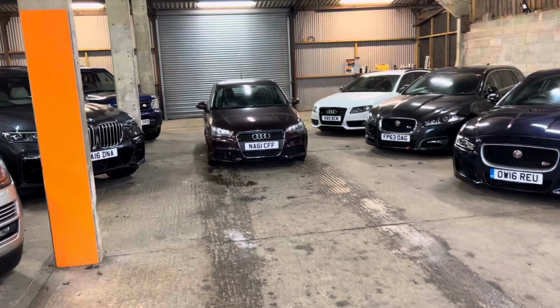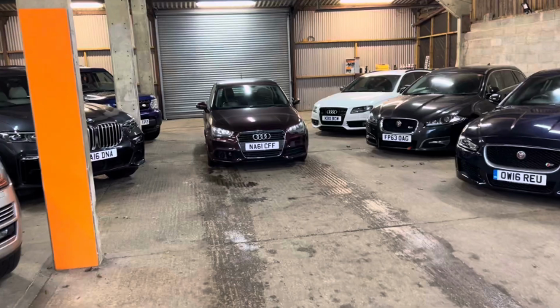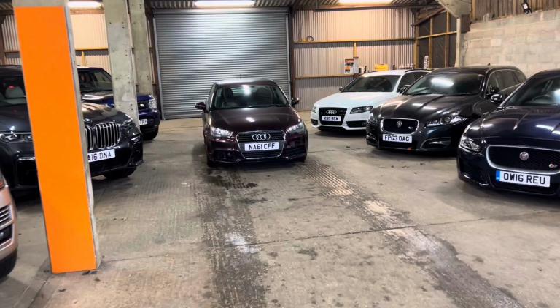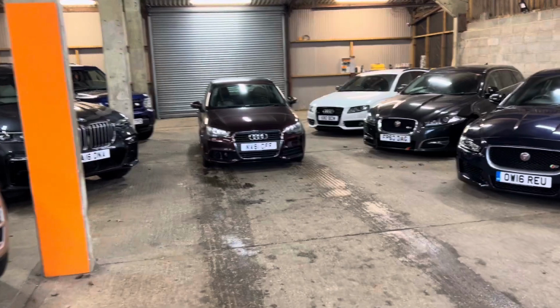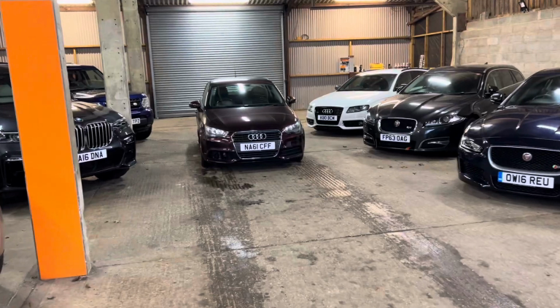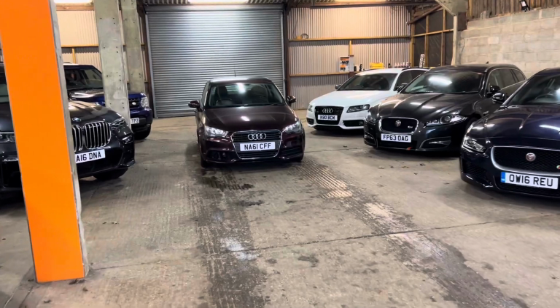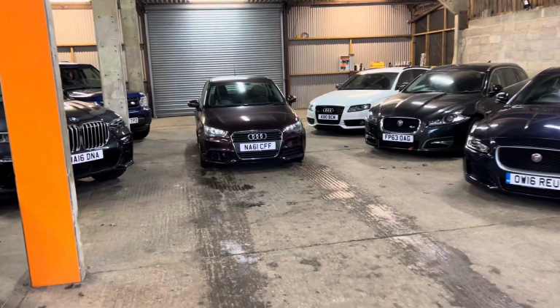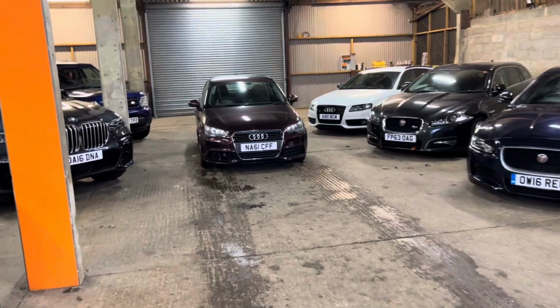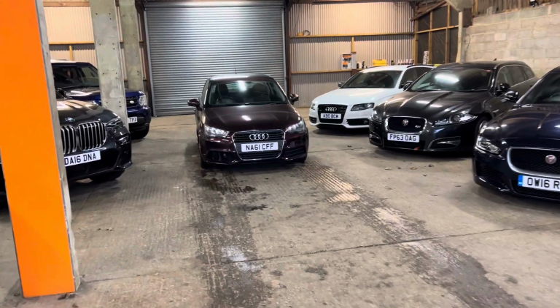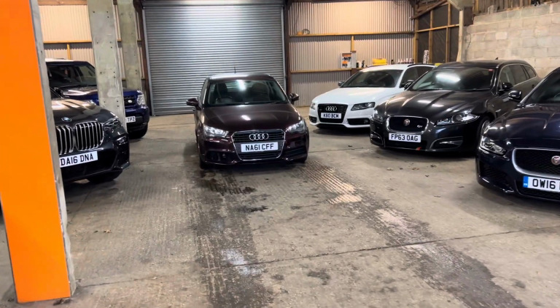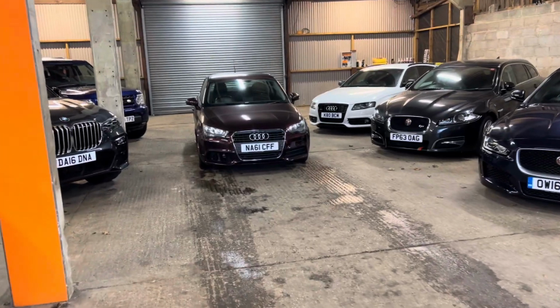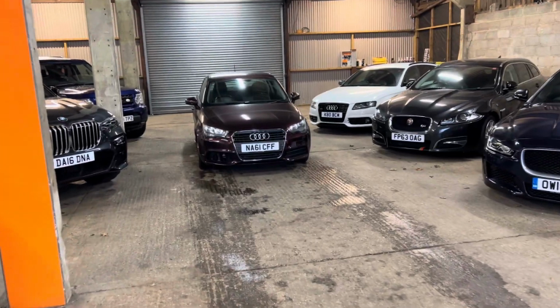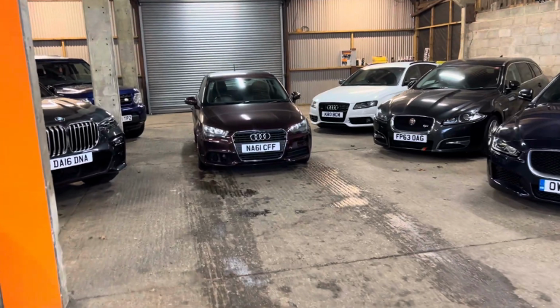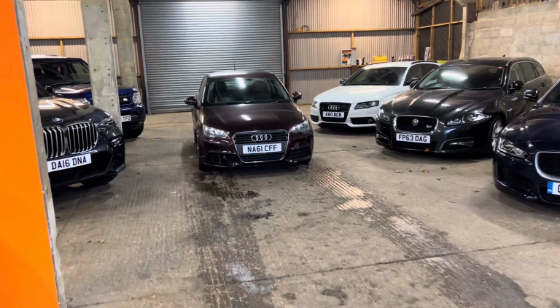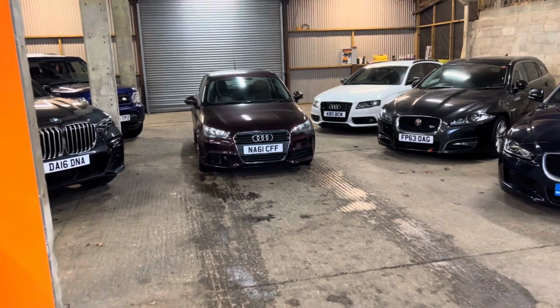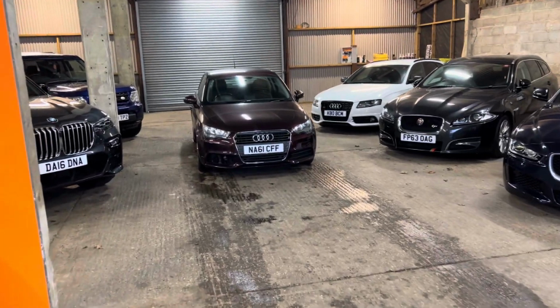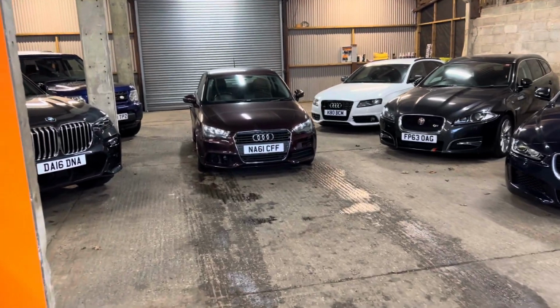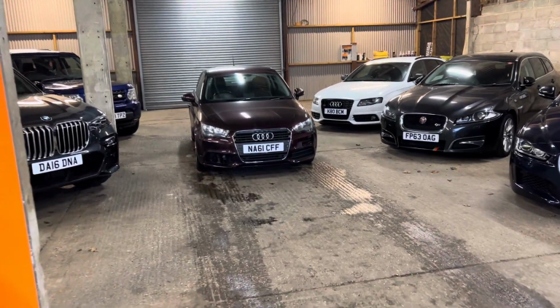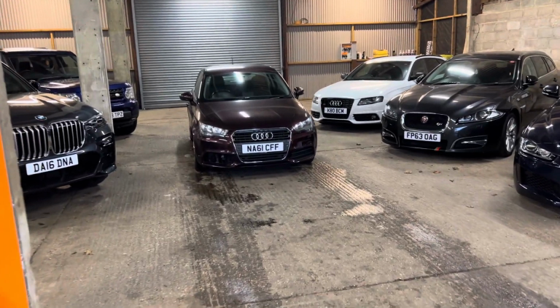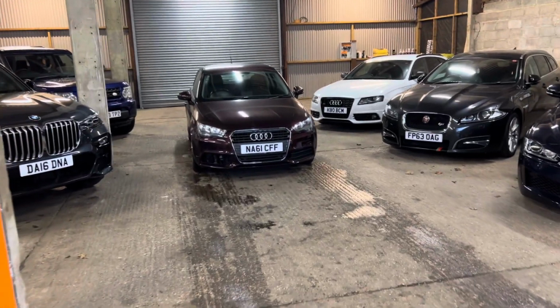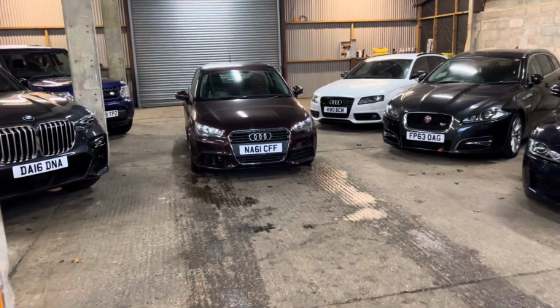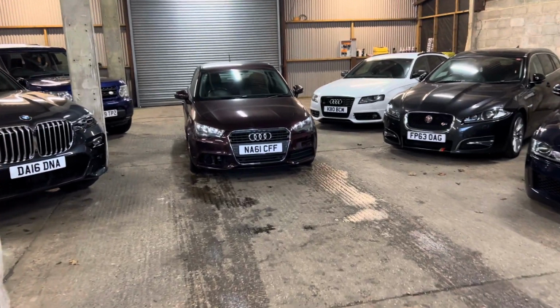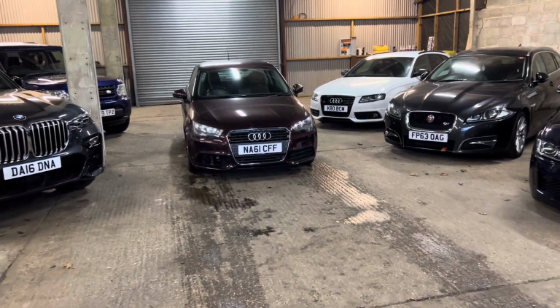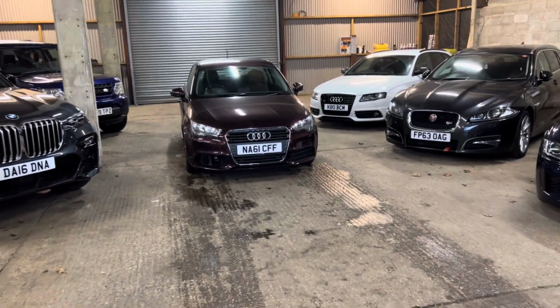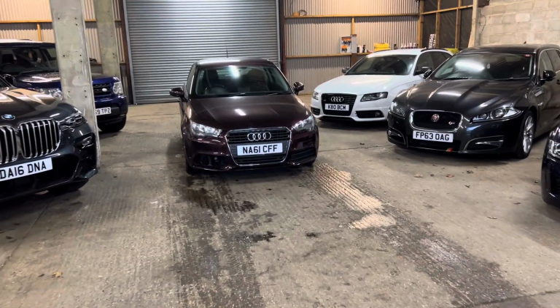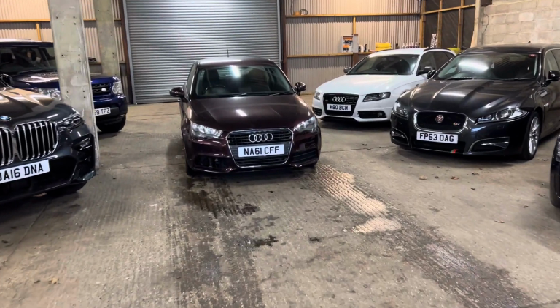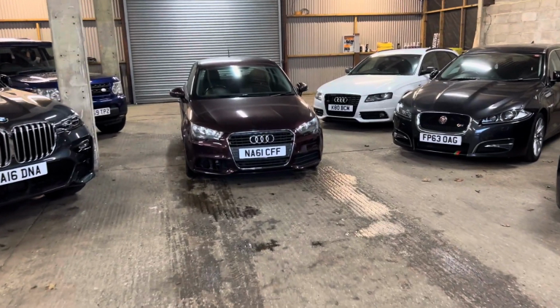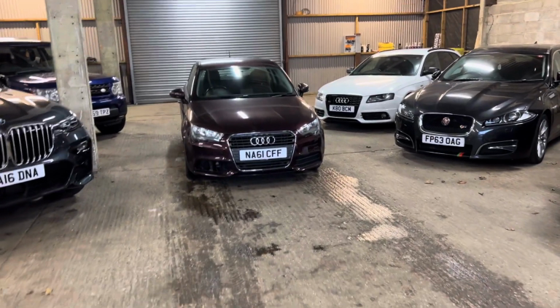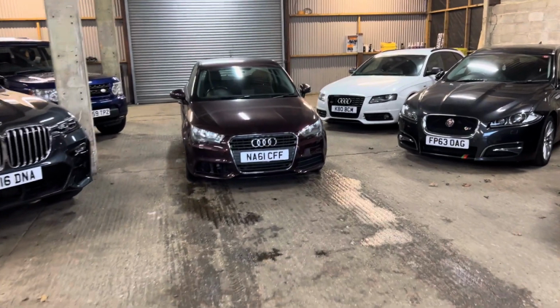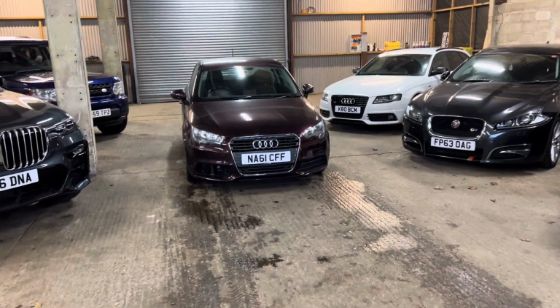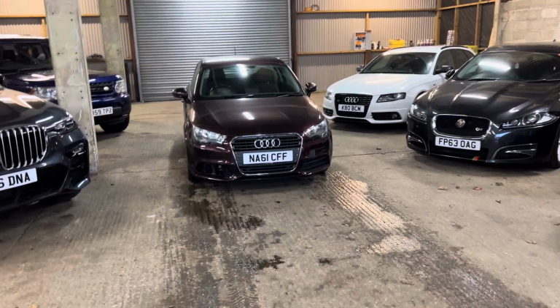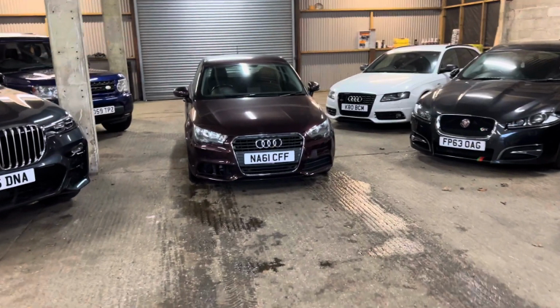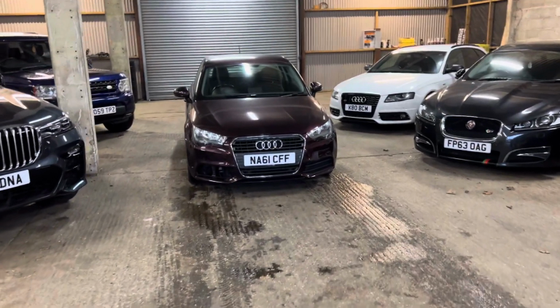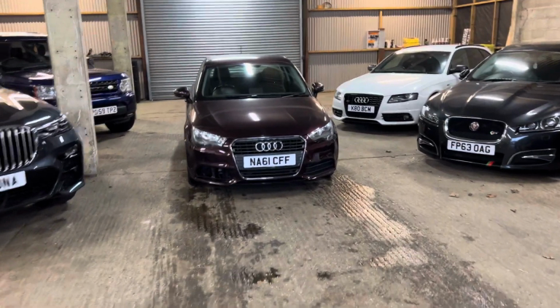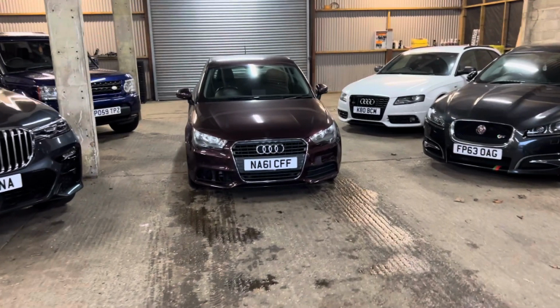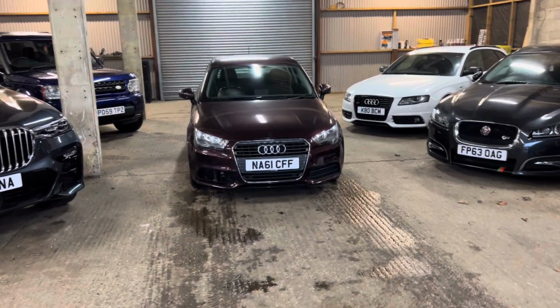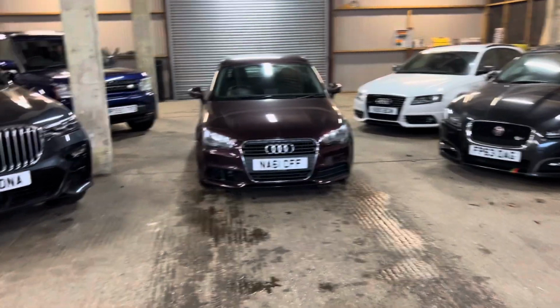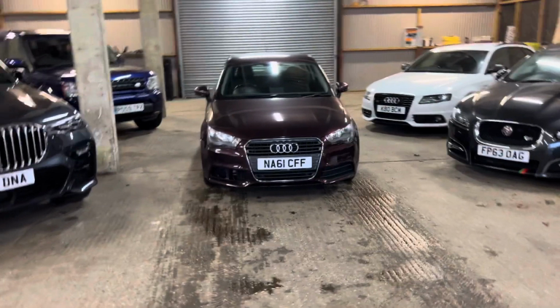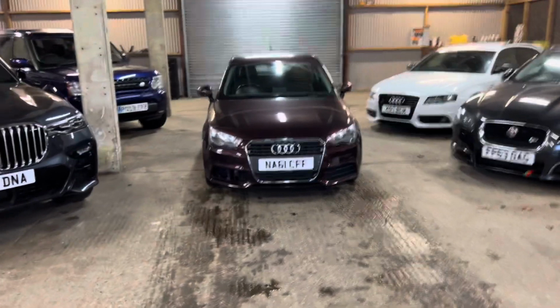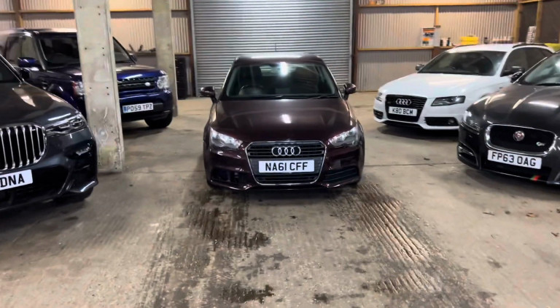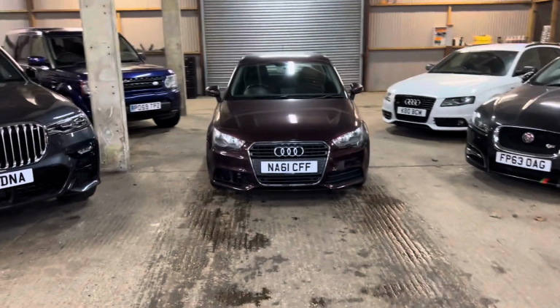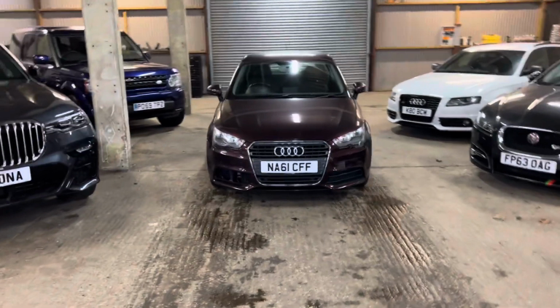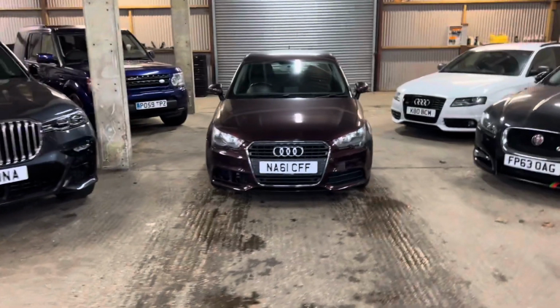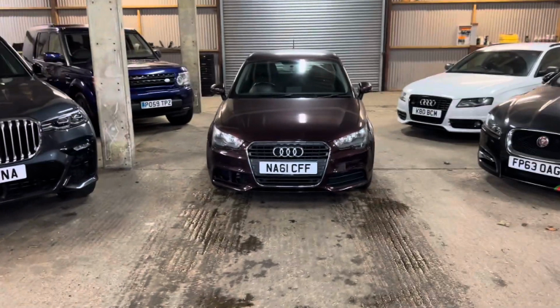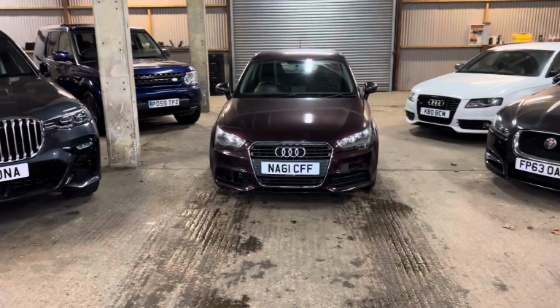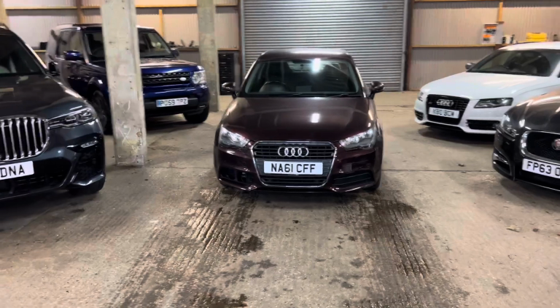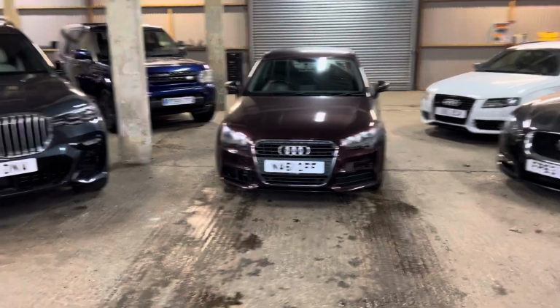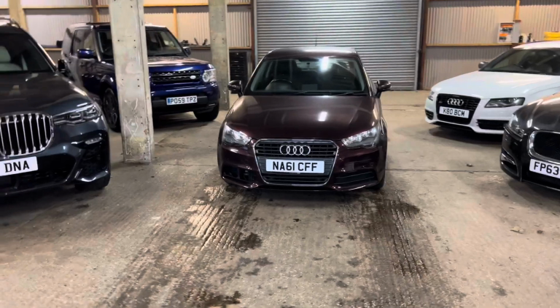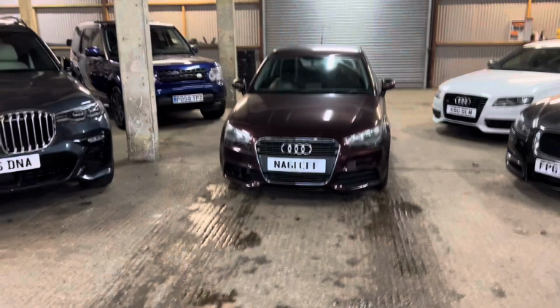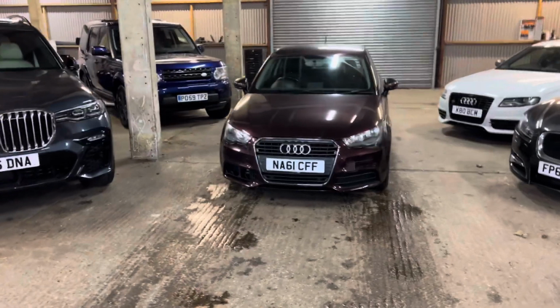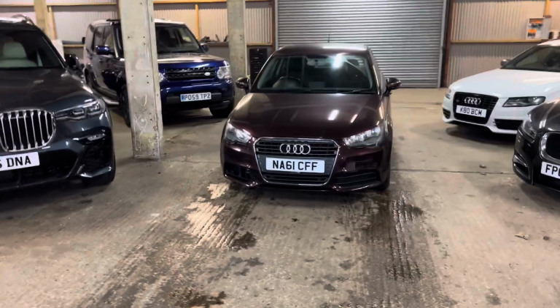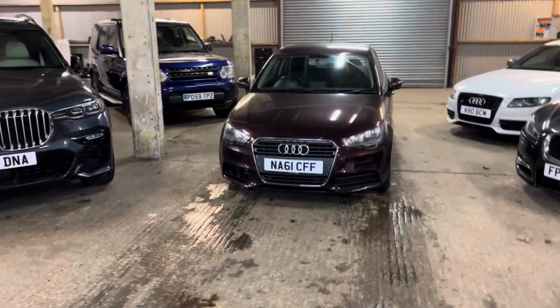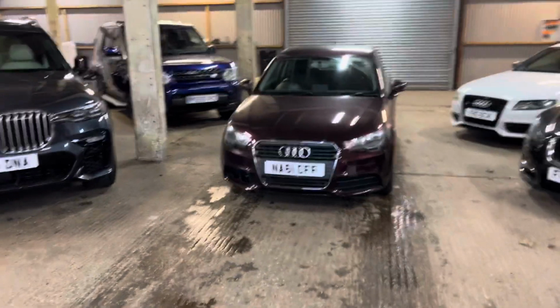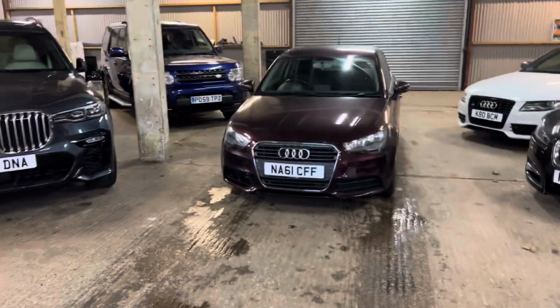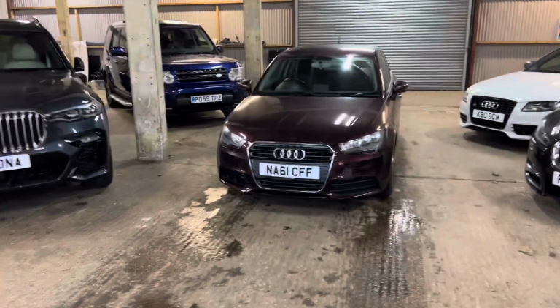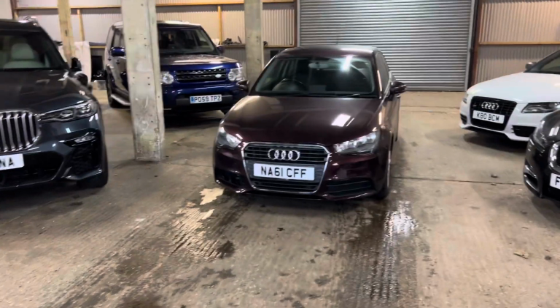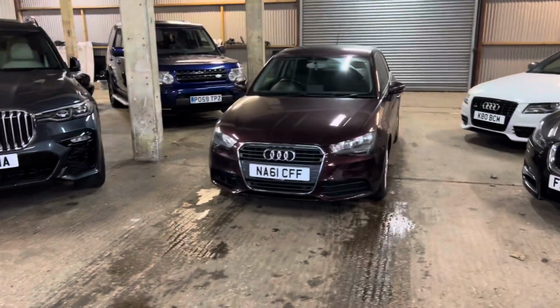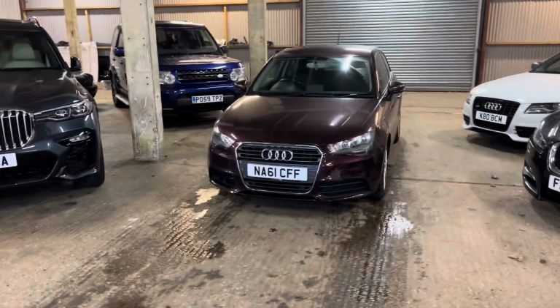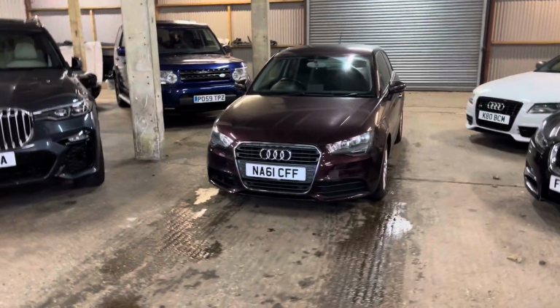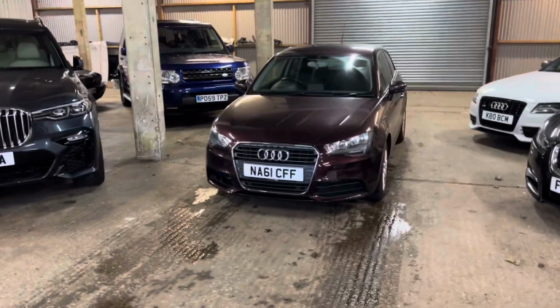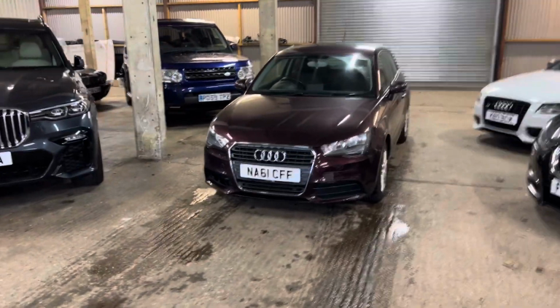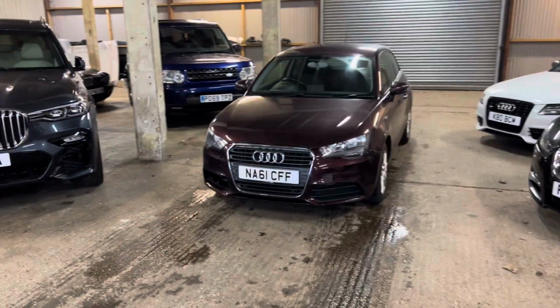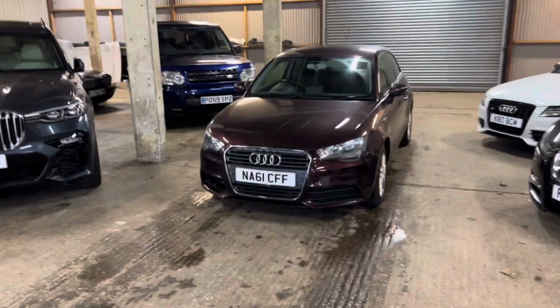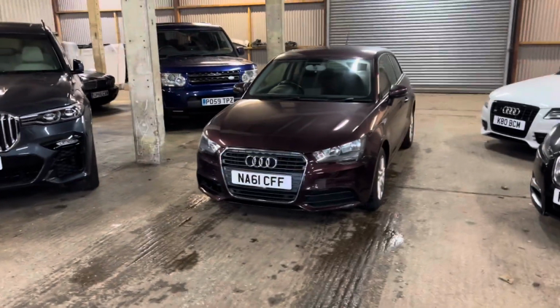Hi guys, welcome to MML Motorhouse. We've got a very quick video tour today of a little Audi A1 — it's a lovely little car.